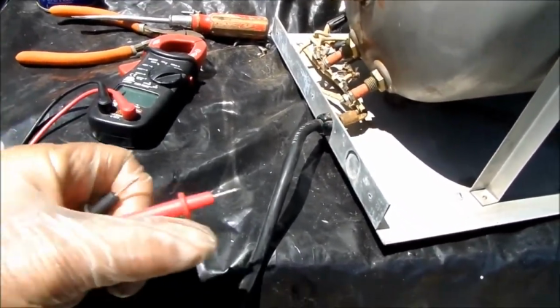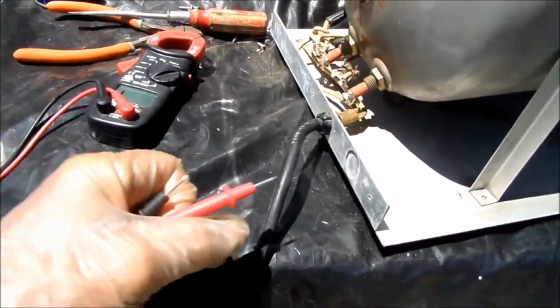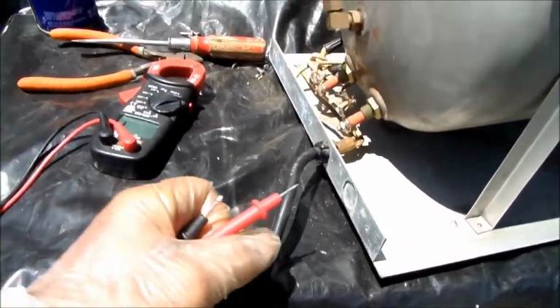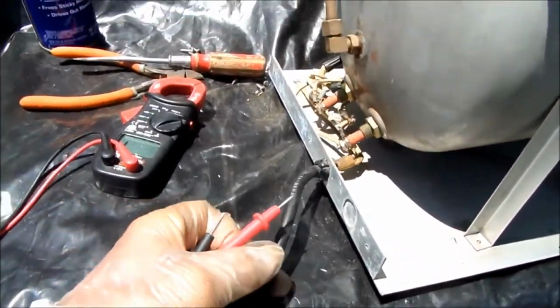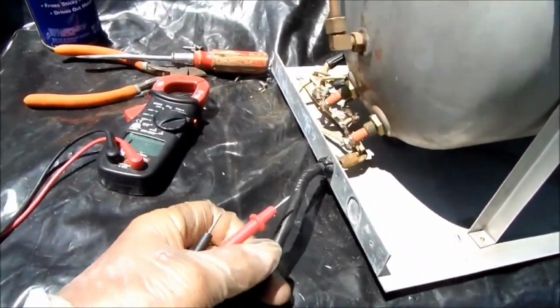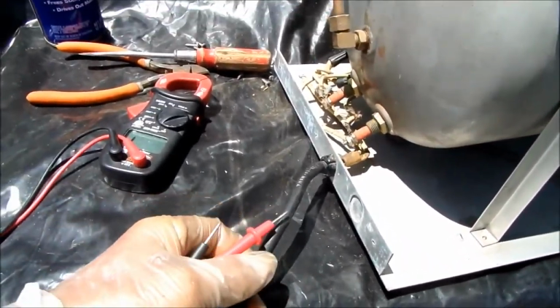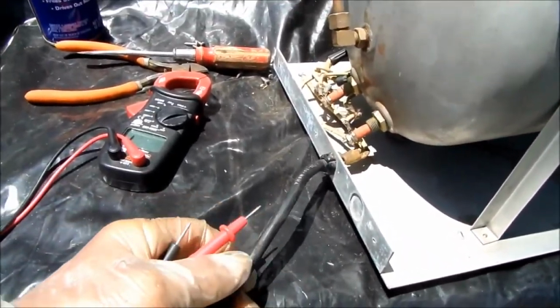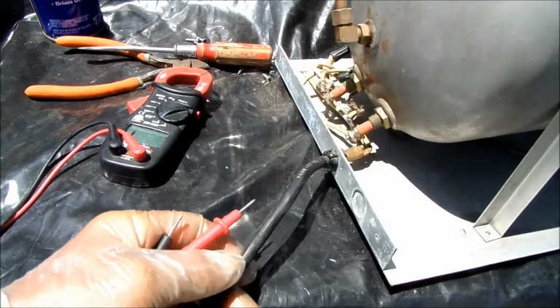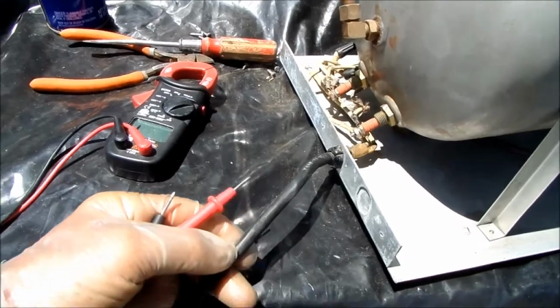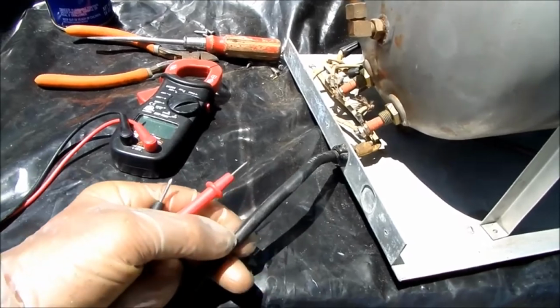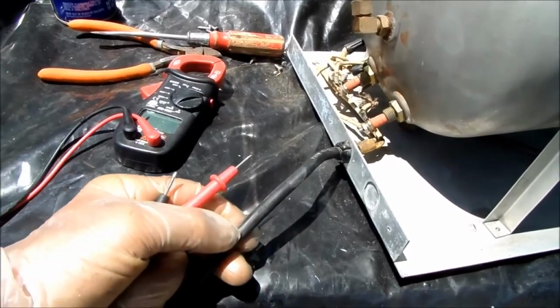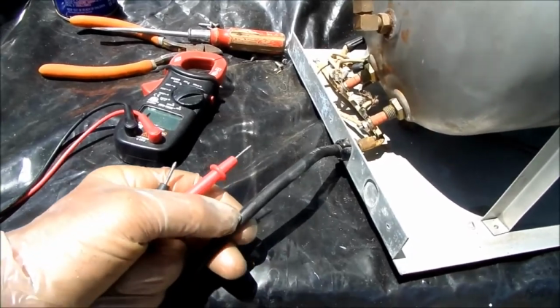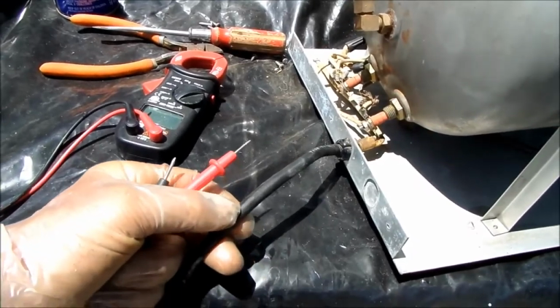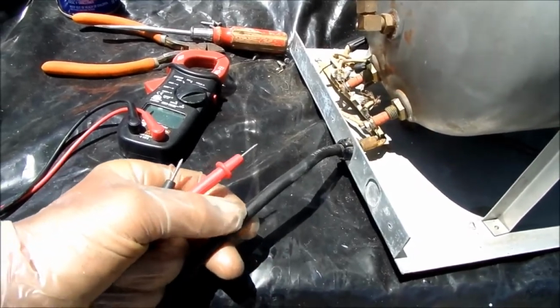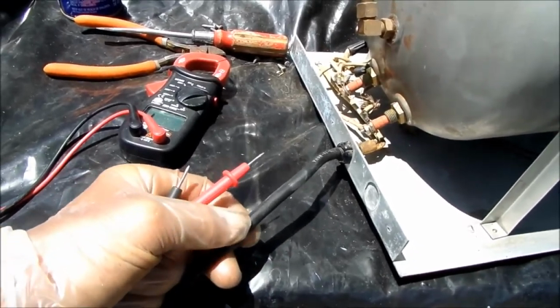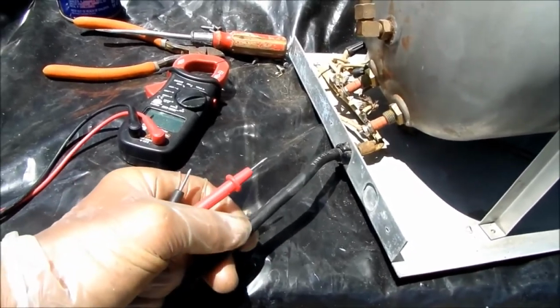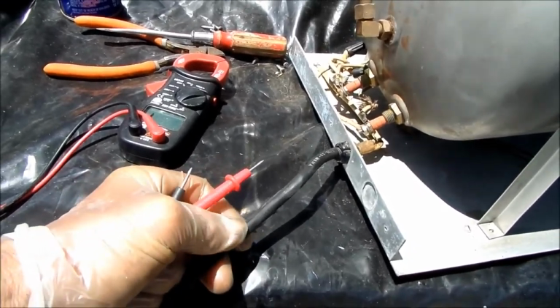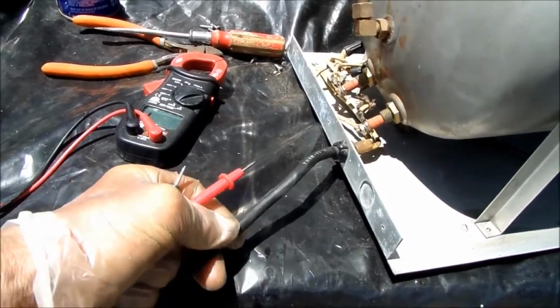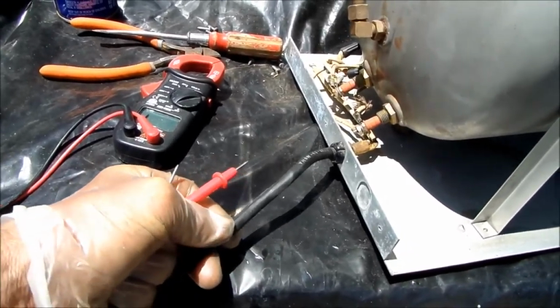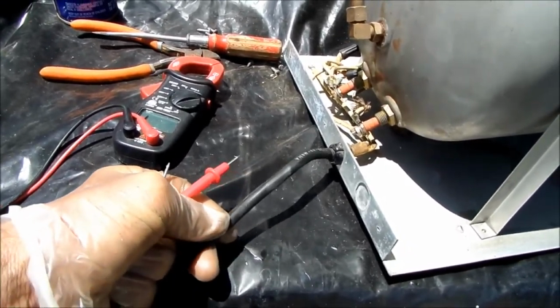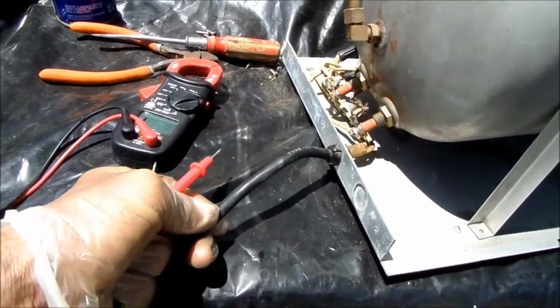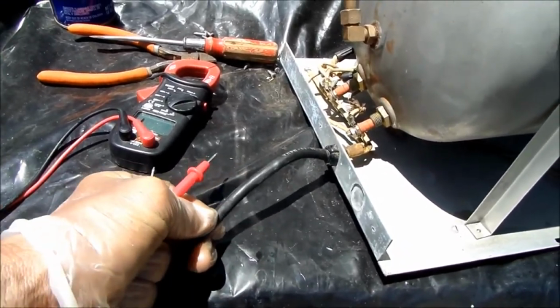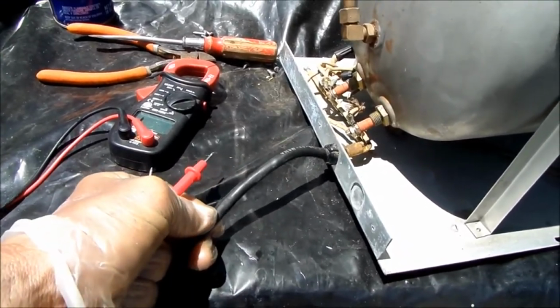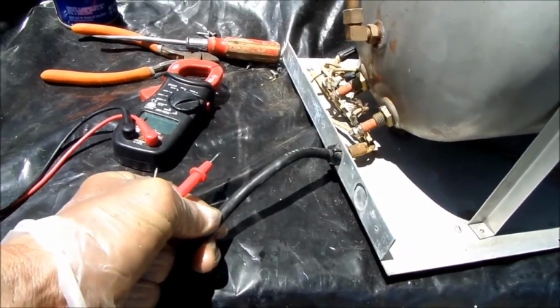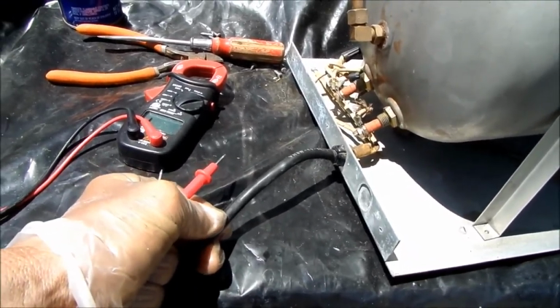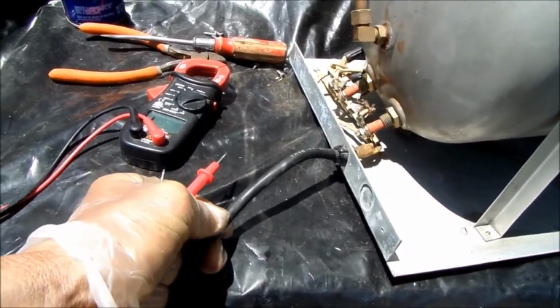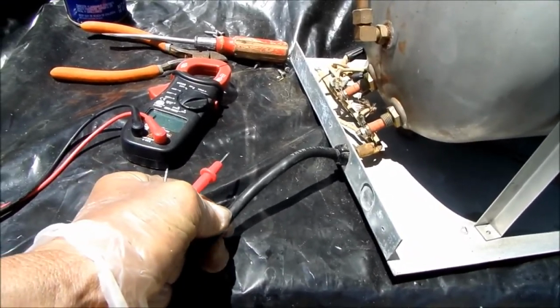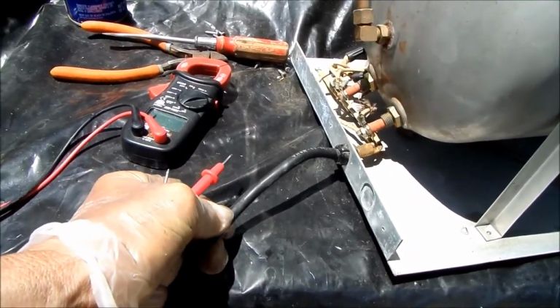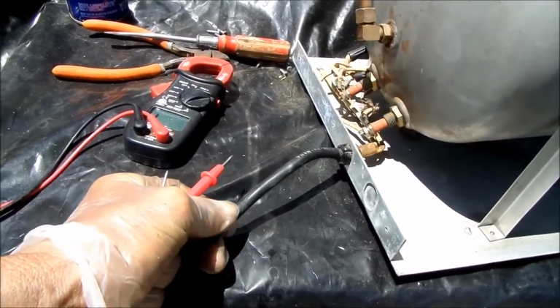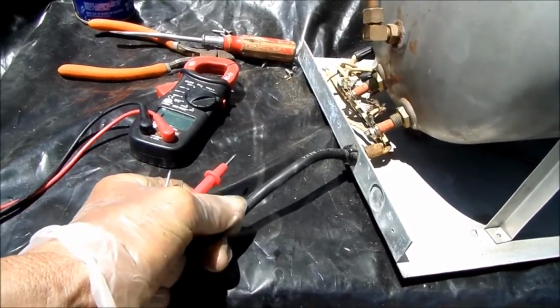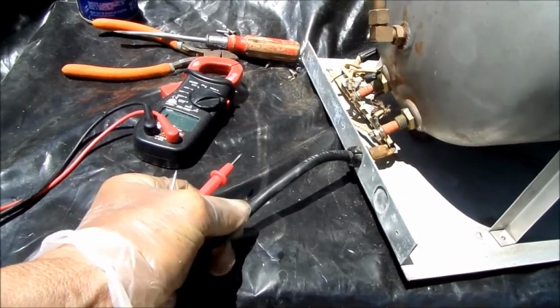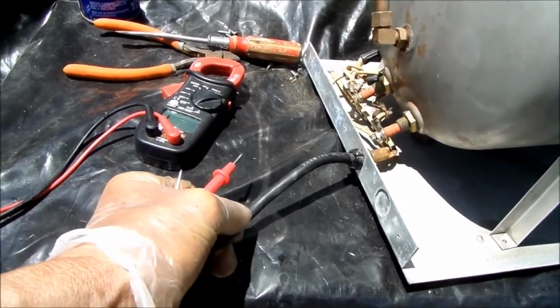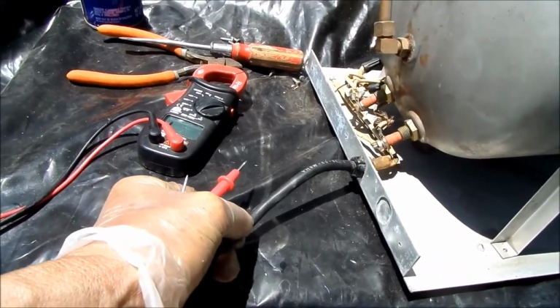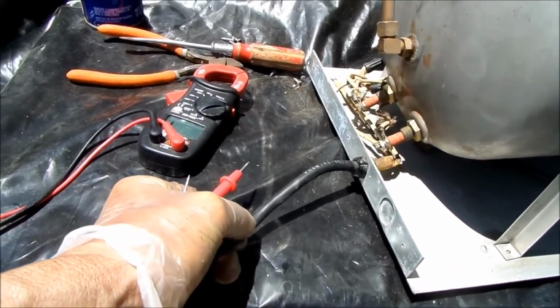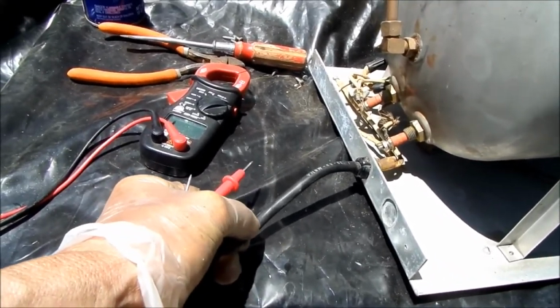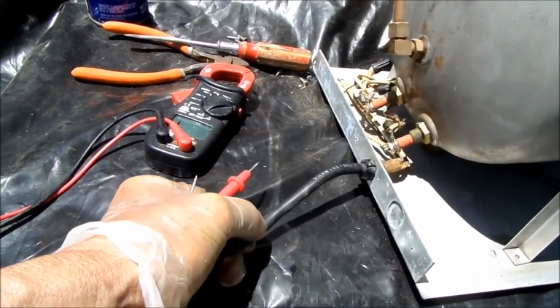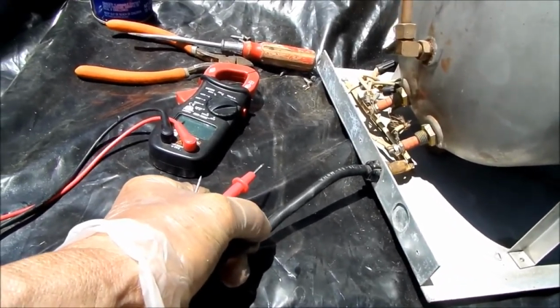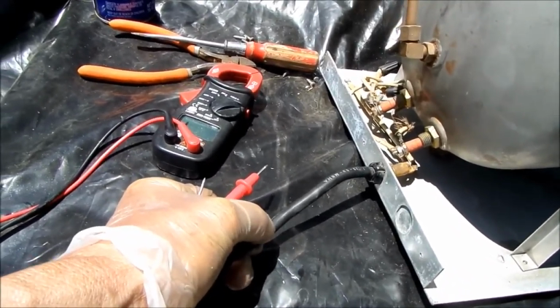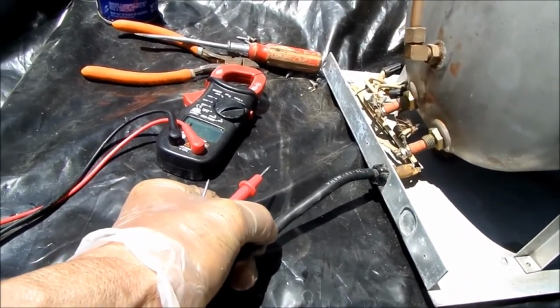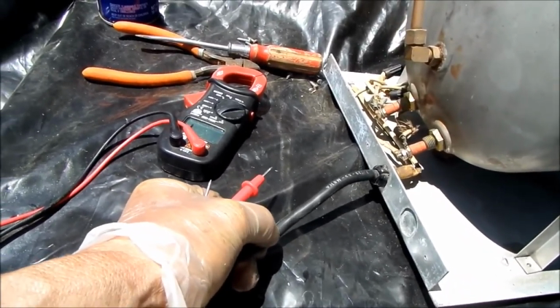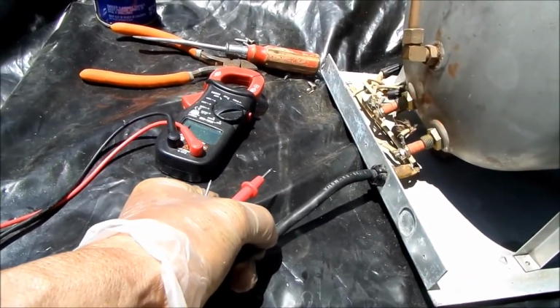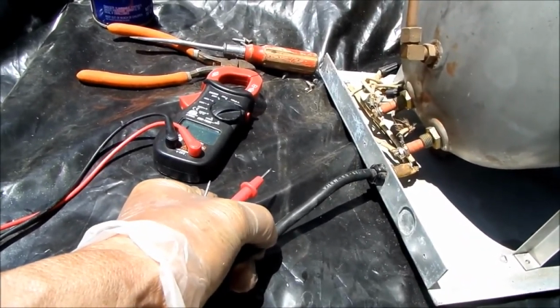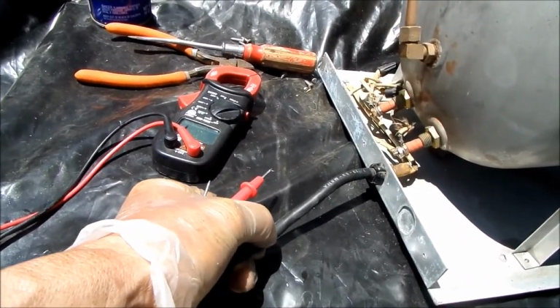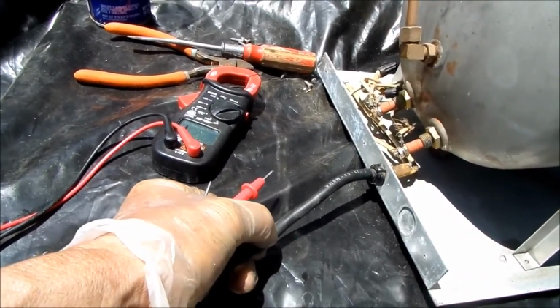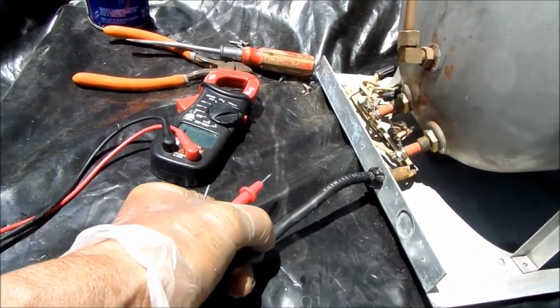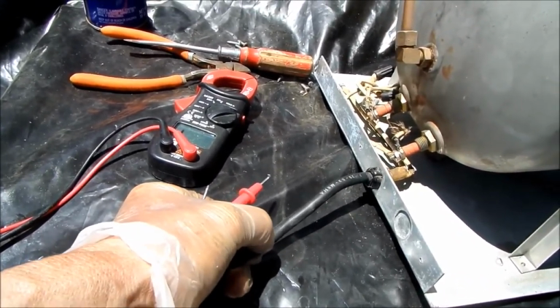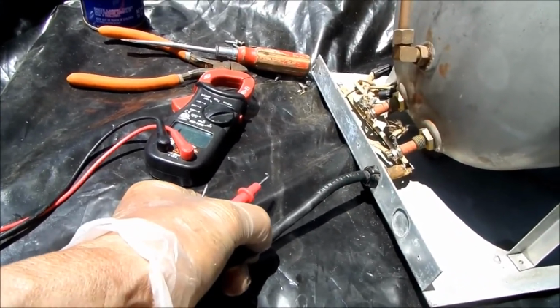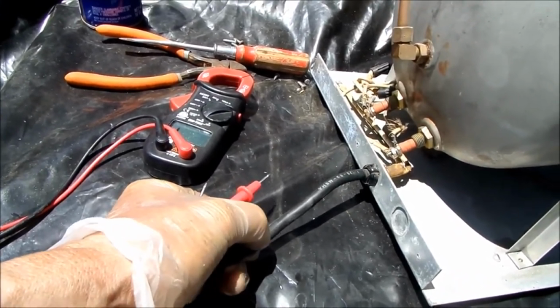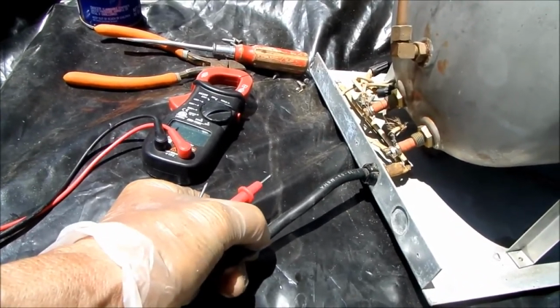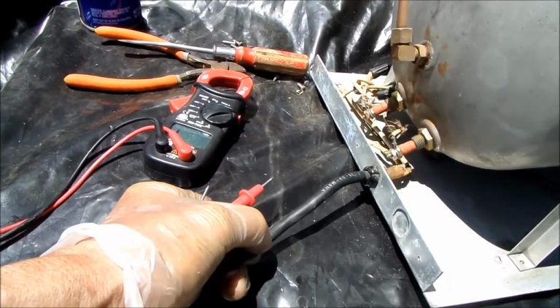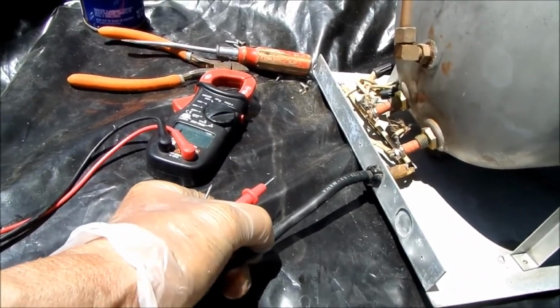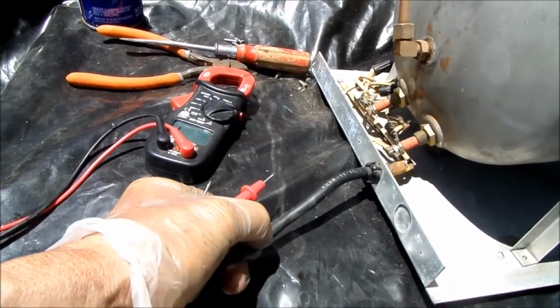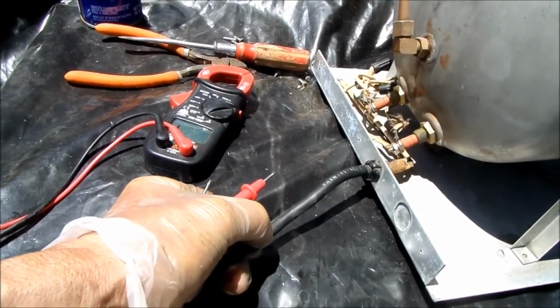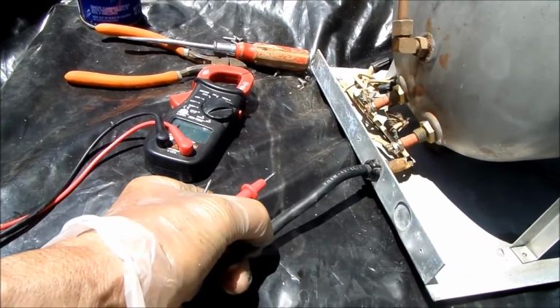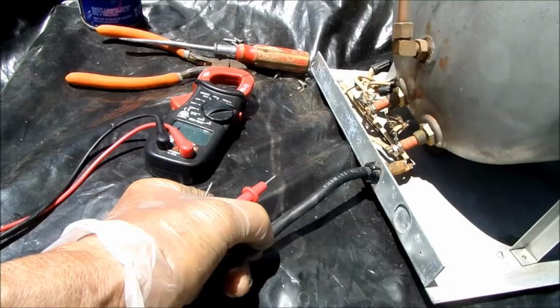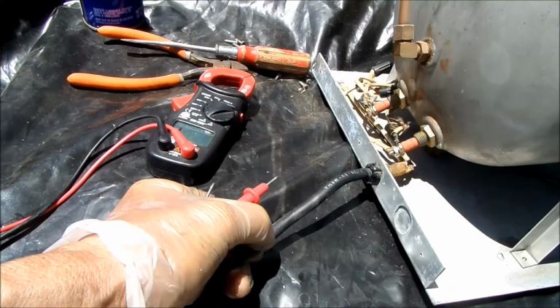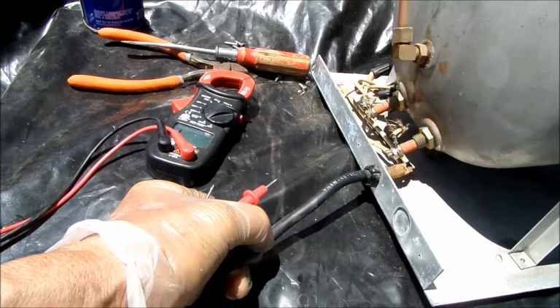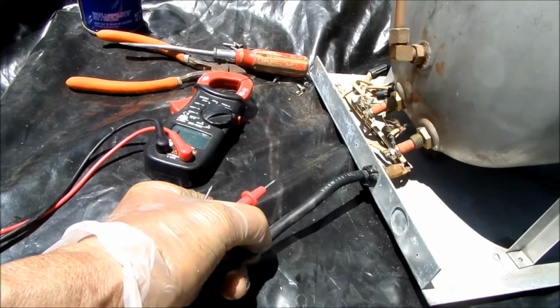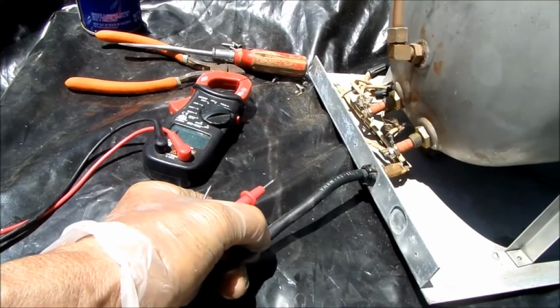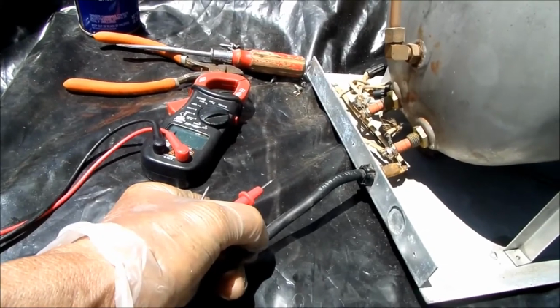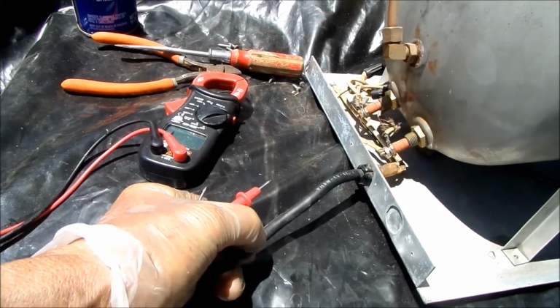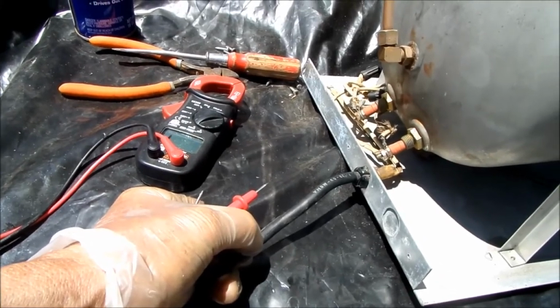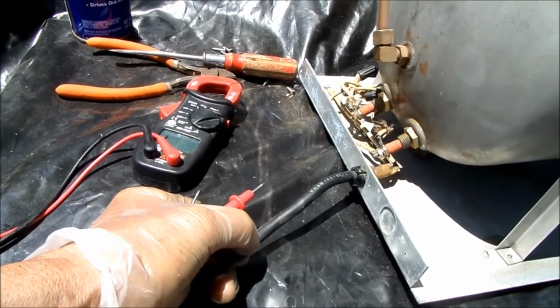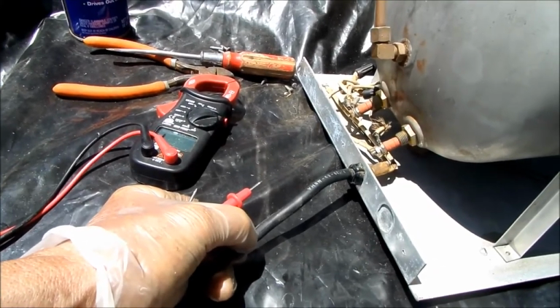The next thing we want to do is check the continuity on the power line to make sure we're getting power up to the switch.